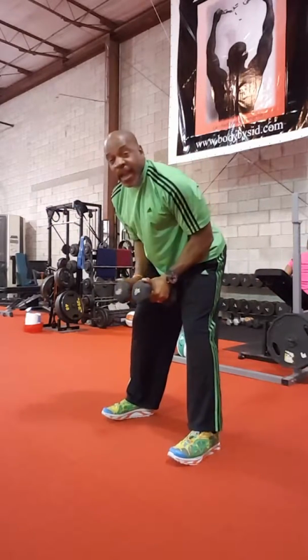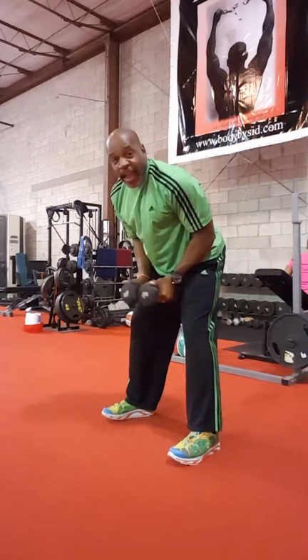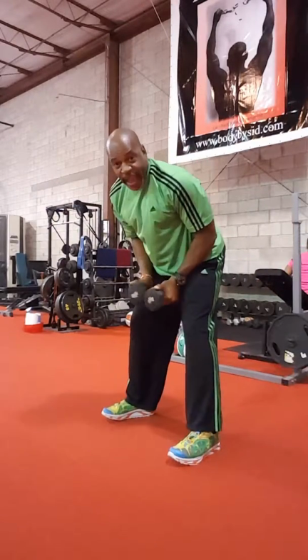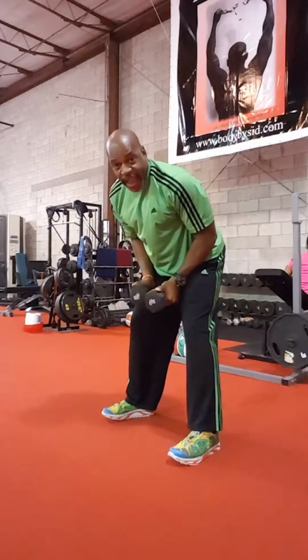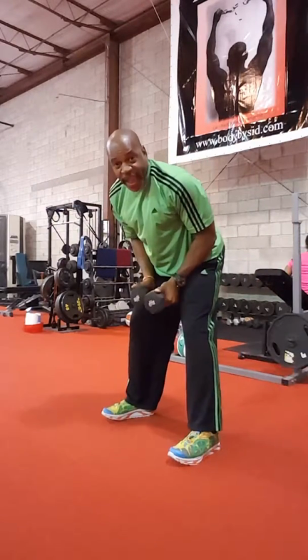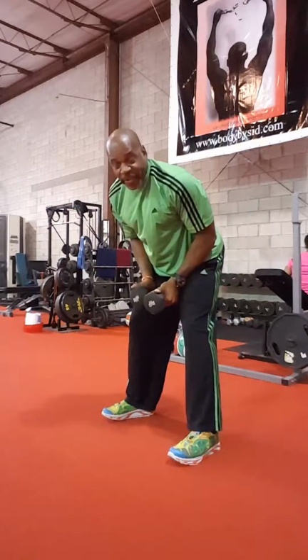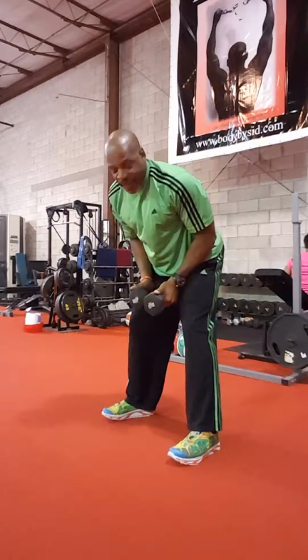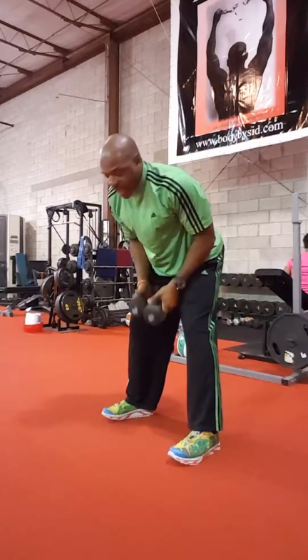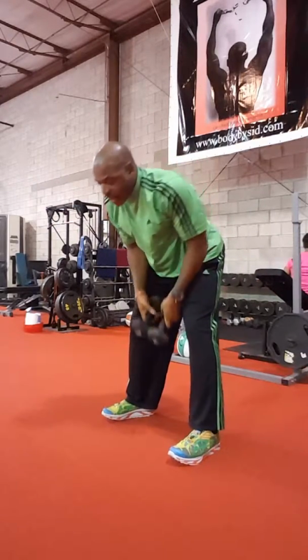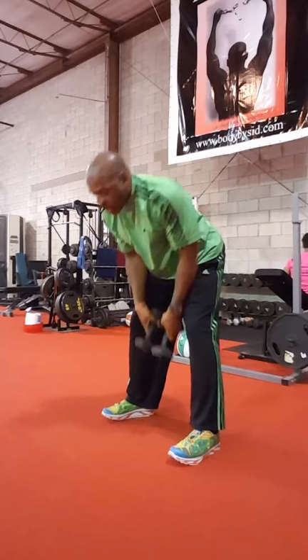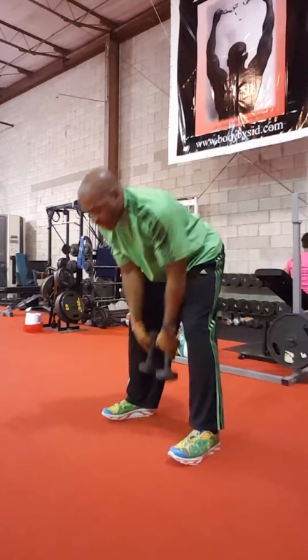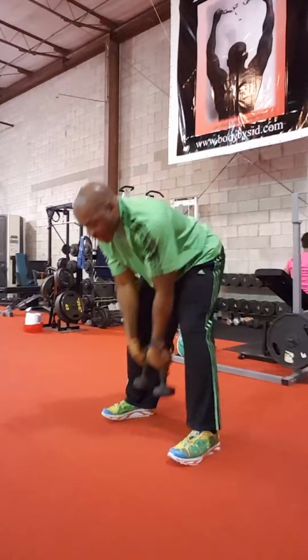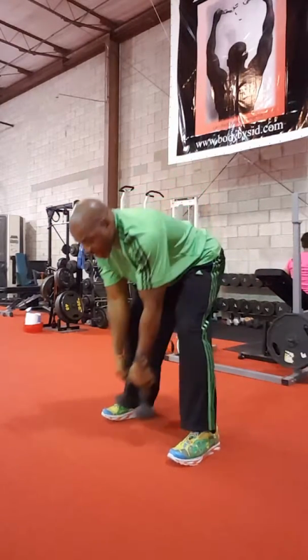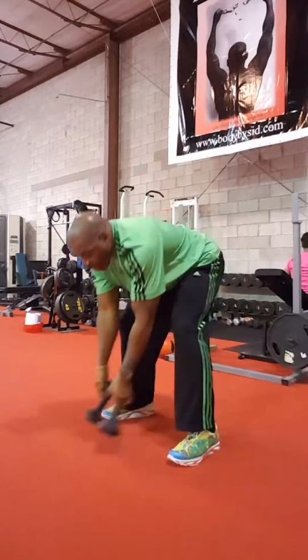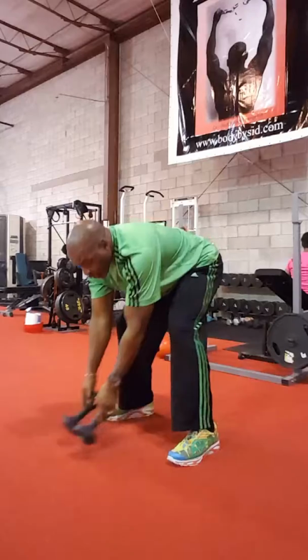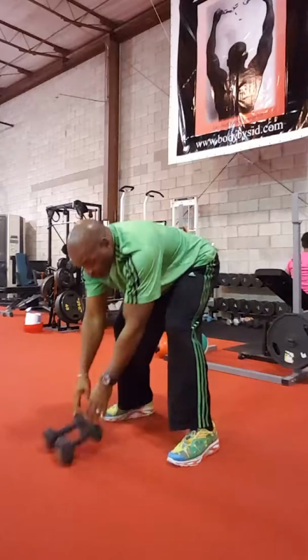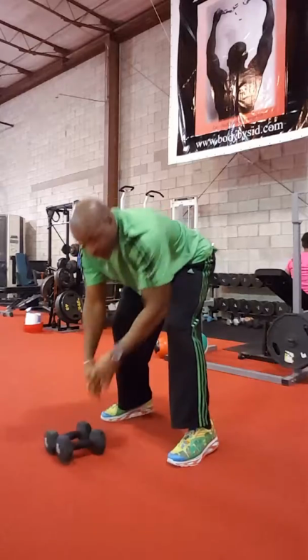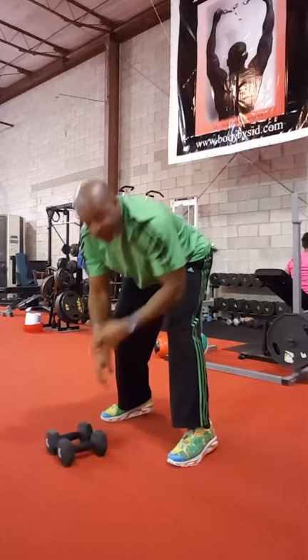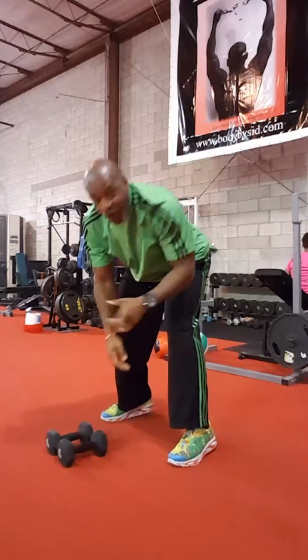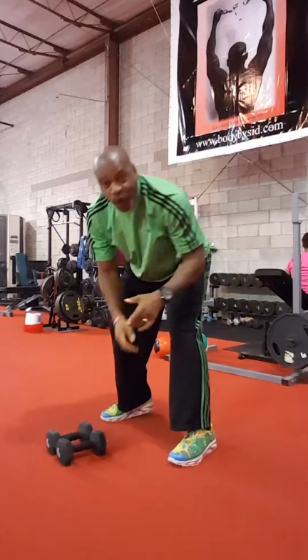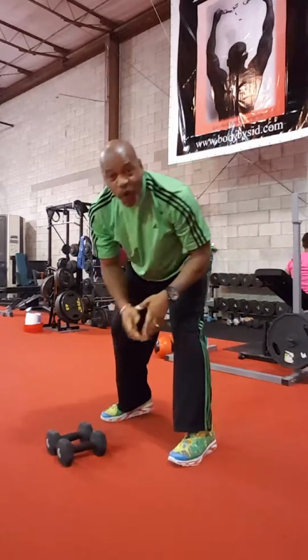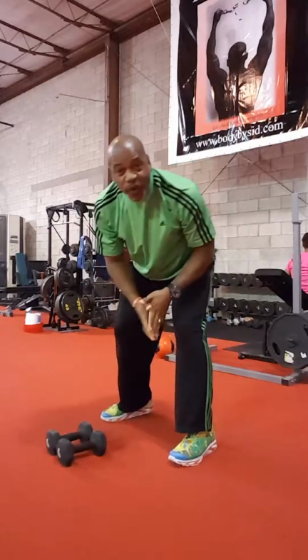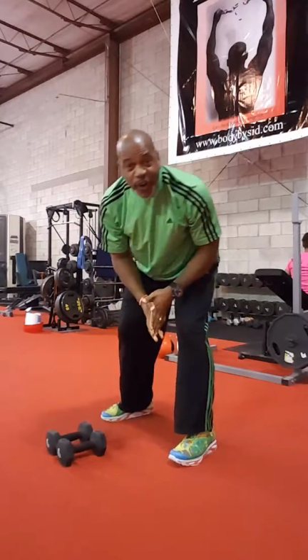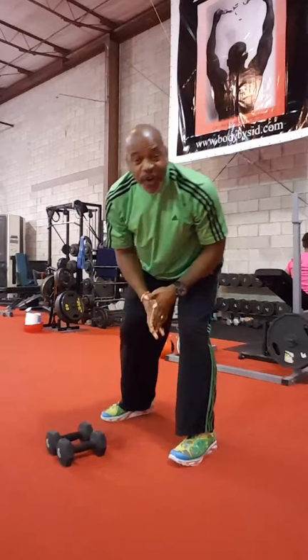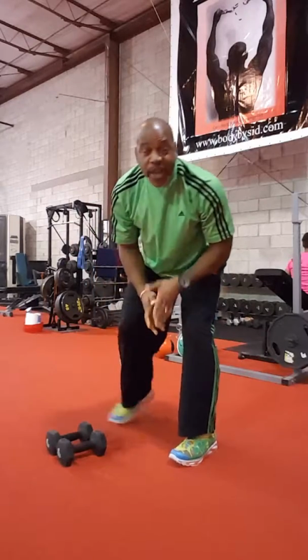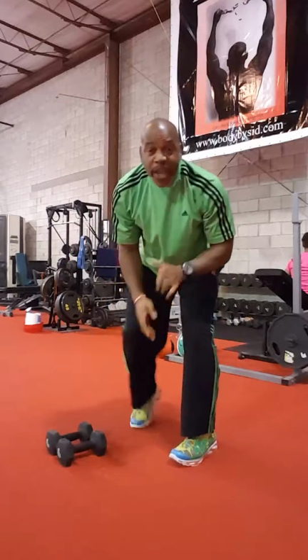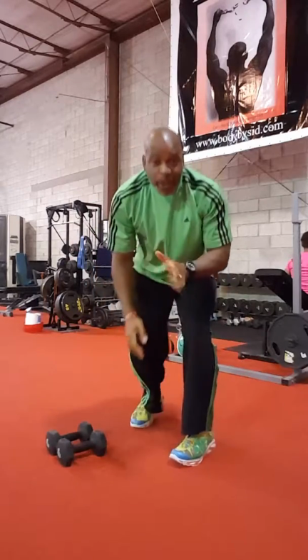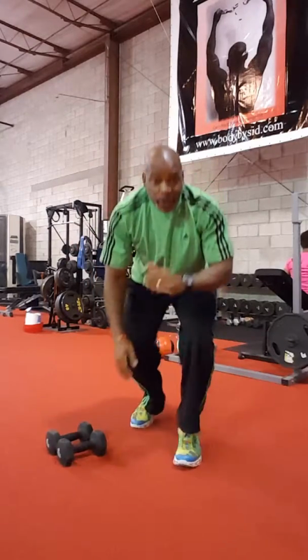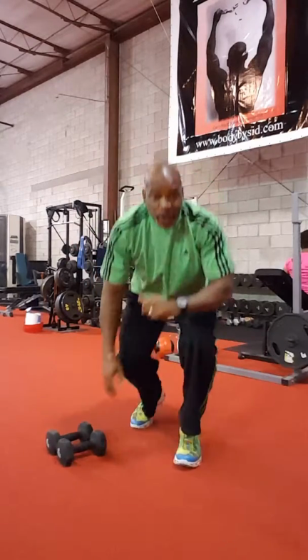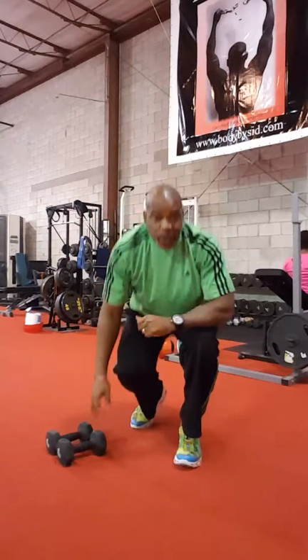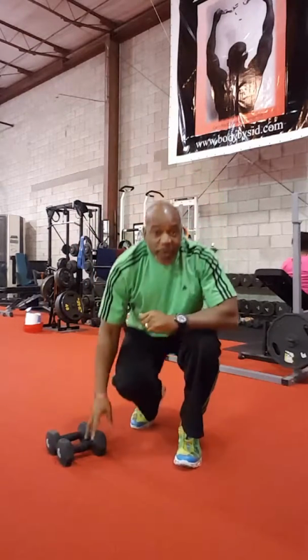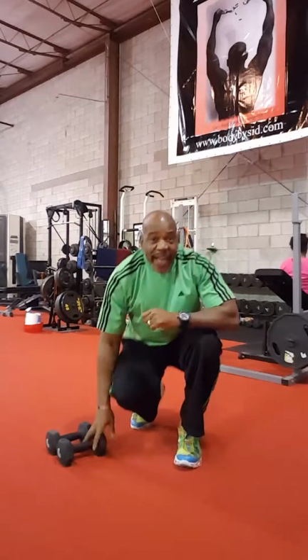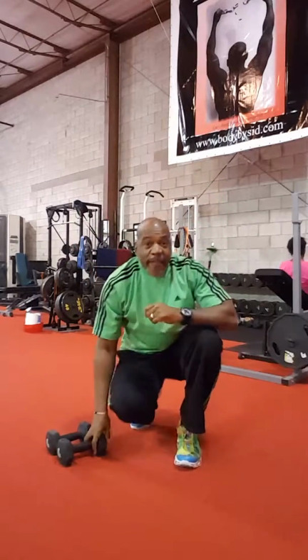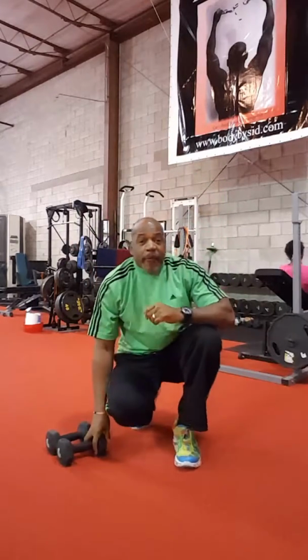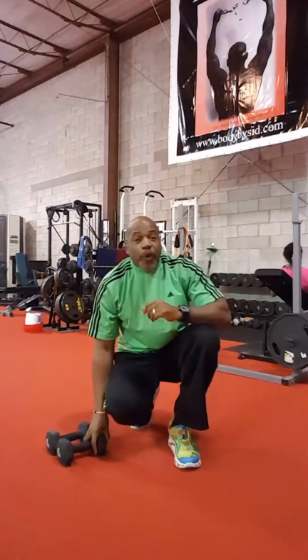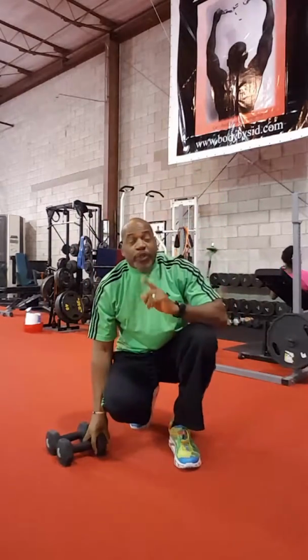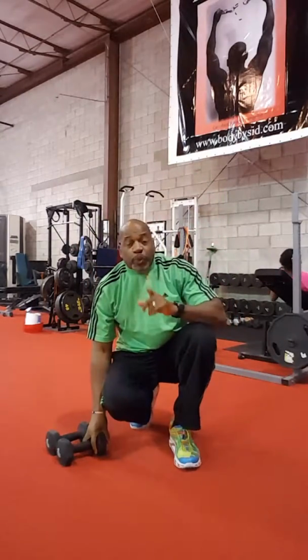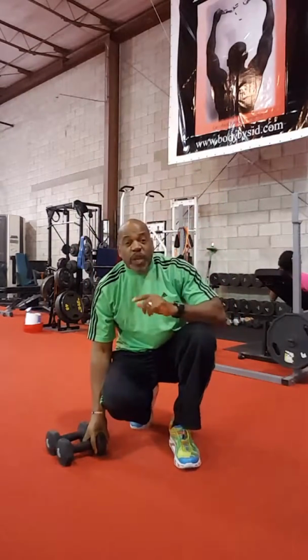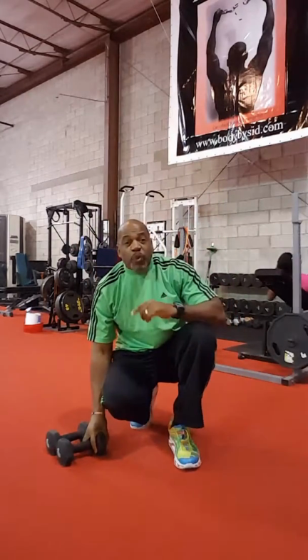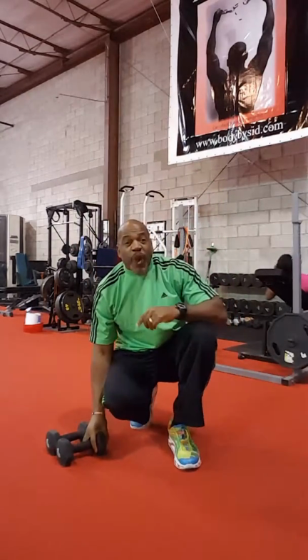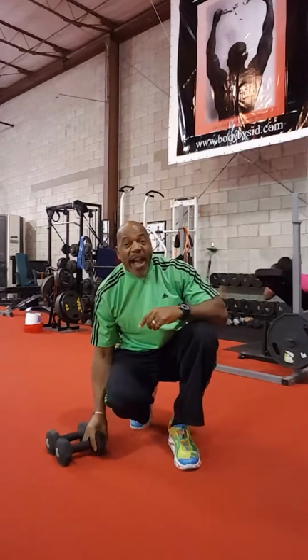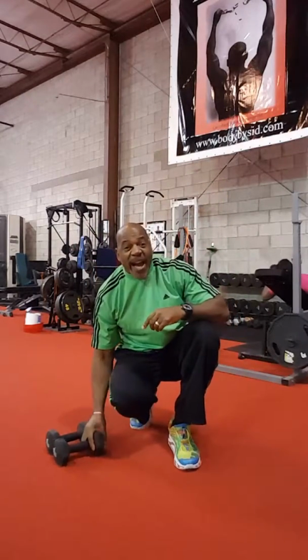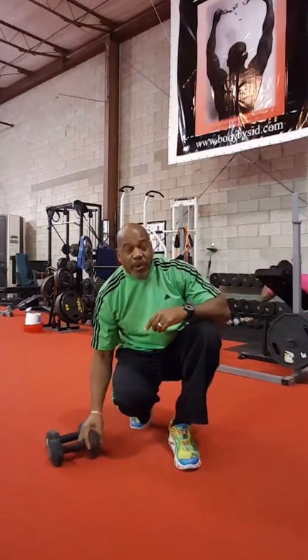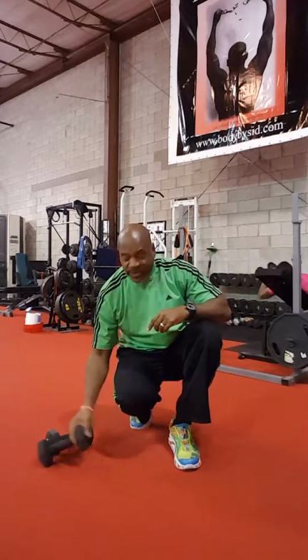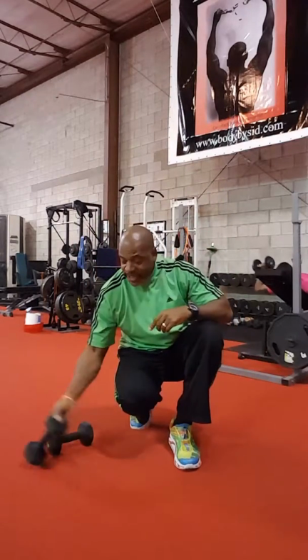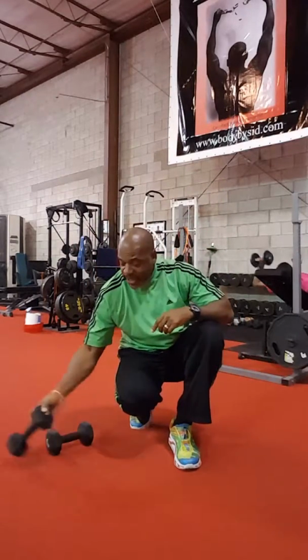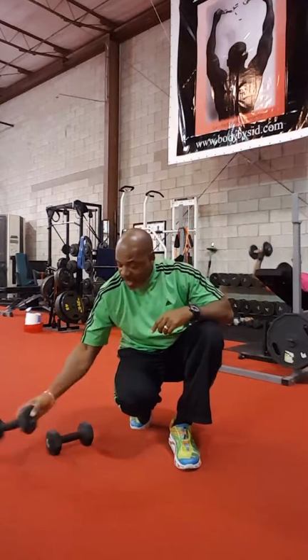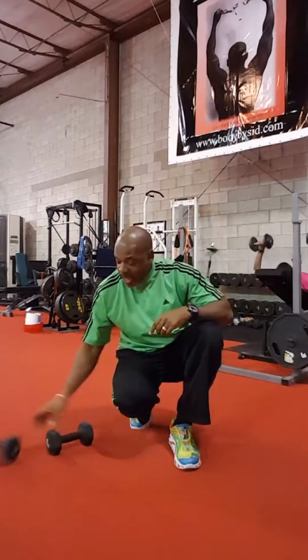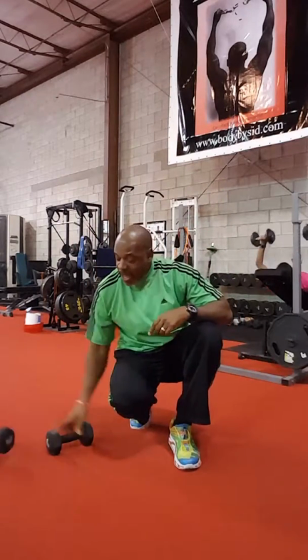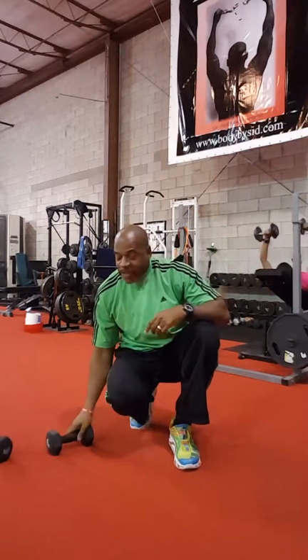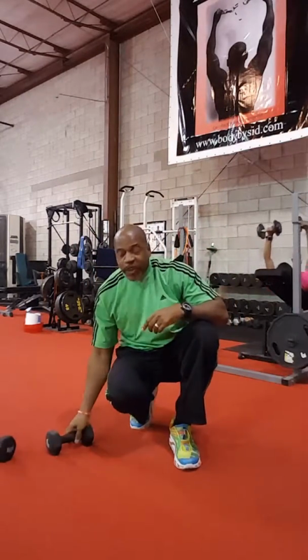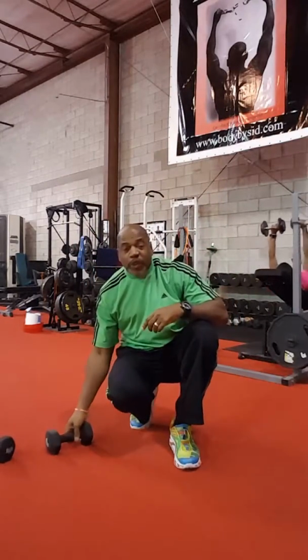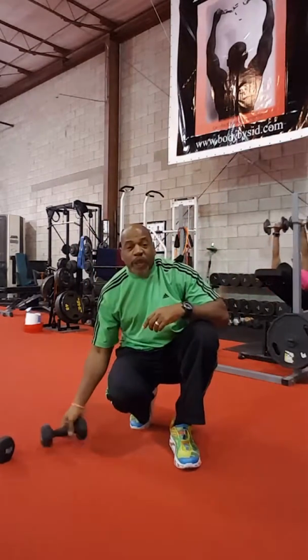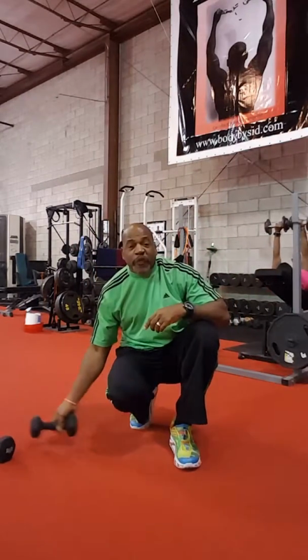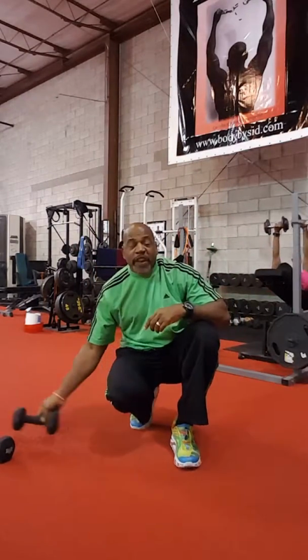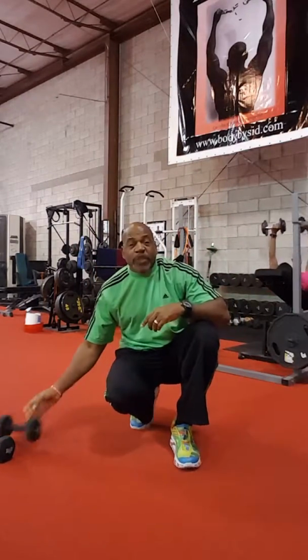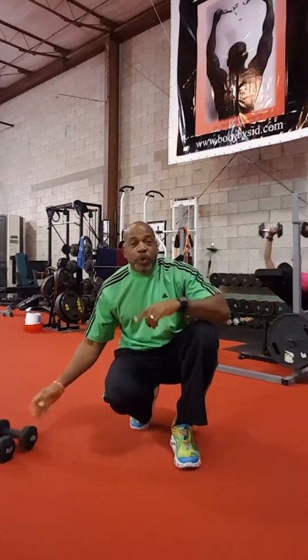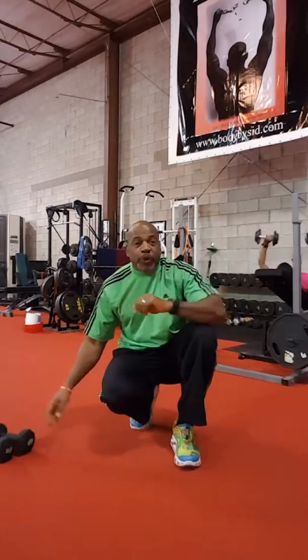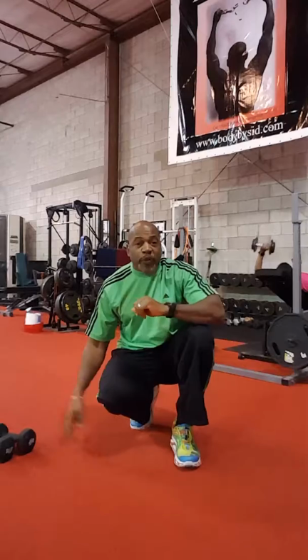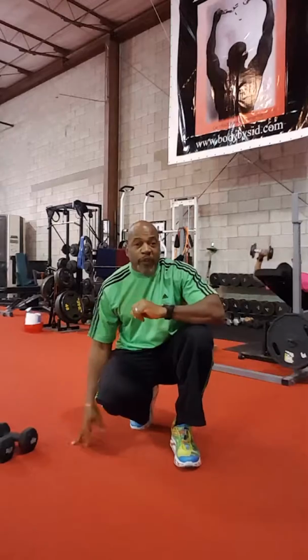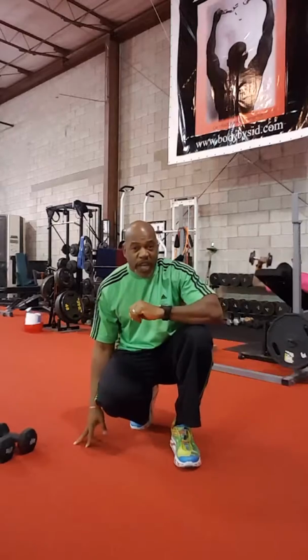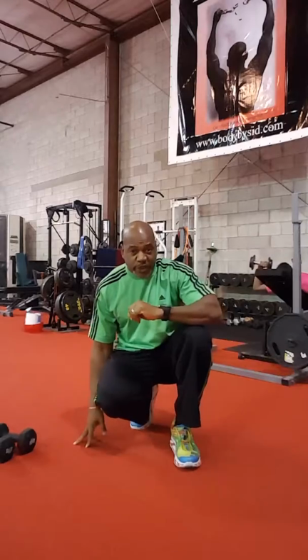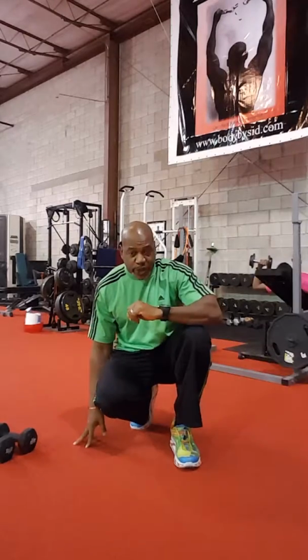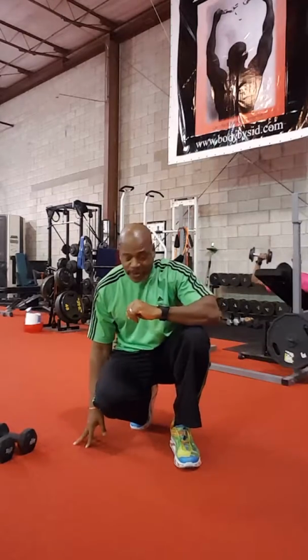And then you're gonna start over. You're gonna do that for three rounds. Then you're gonna finish with your finishers.